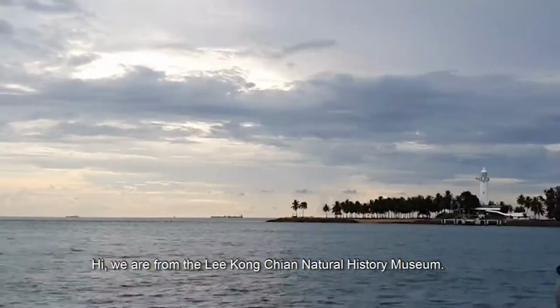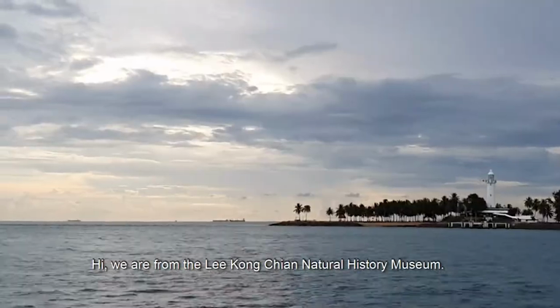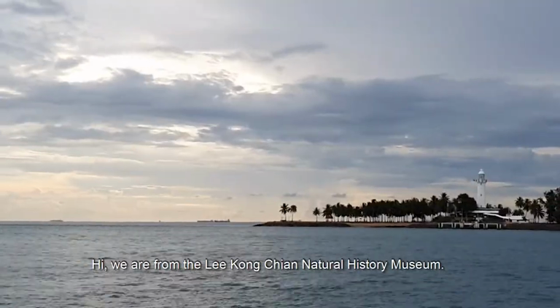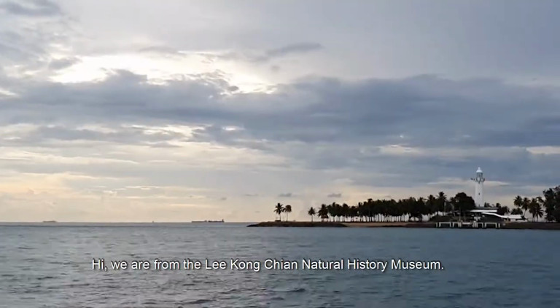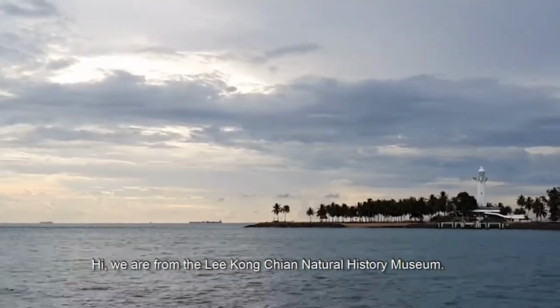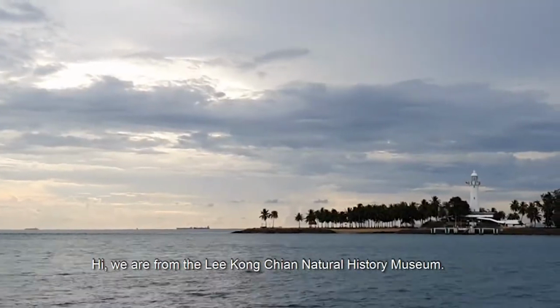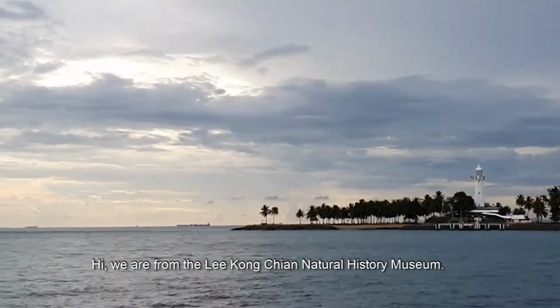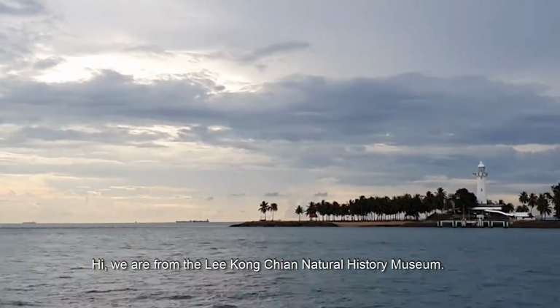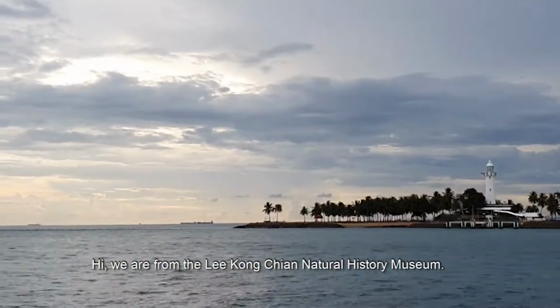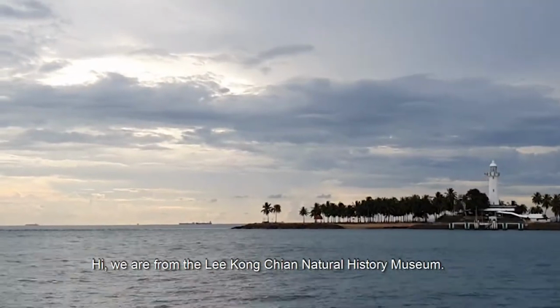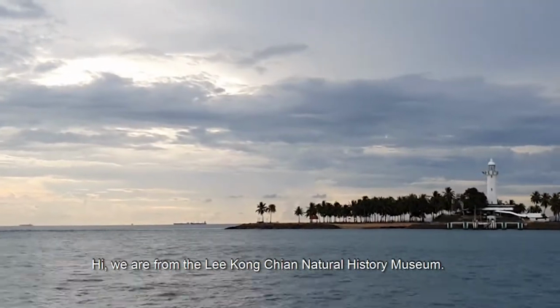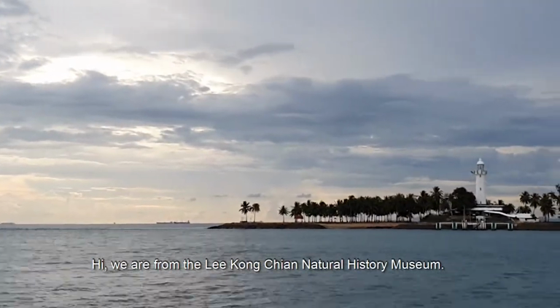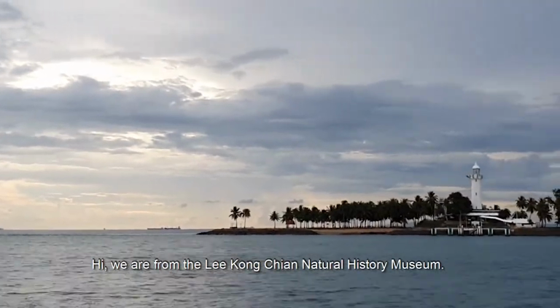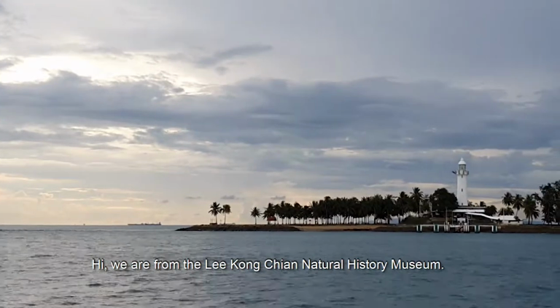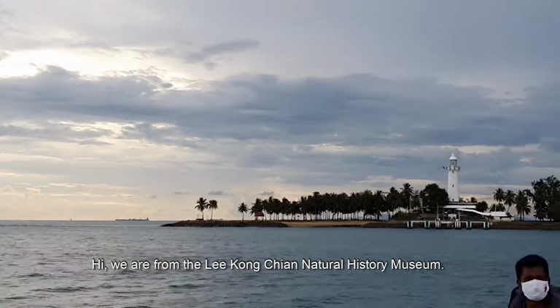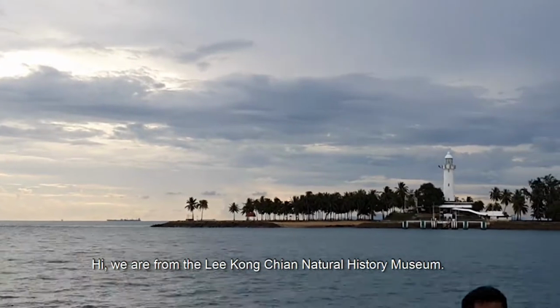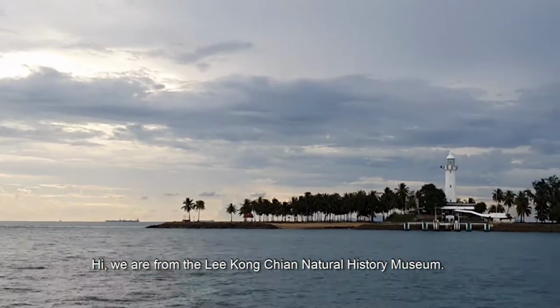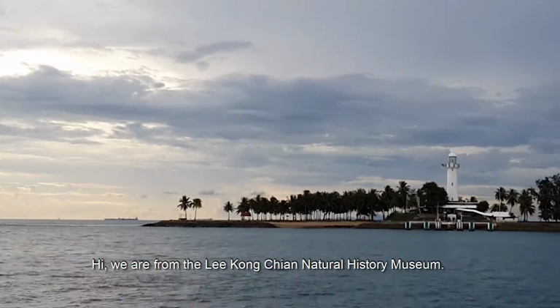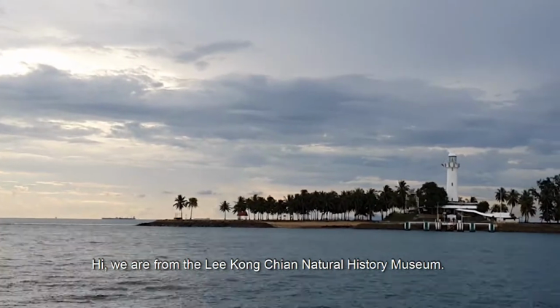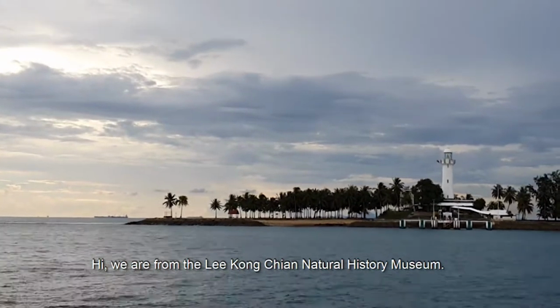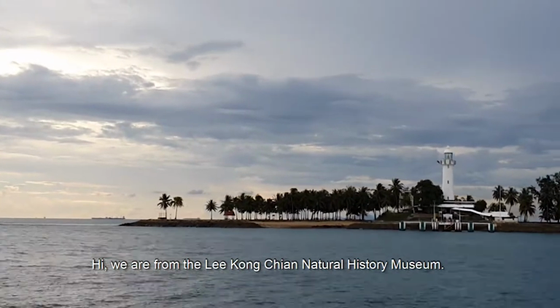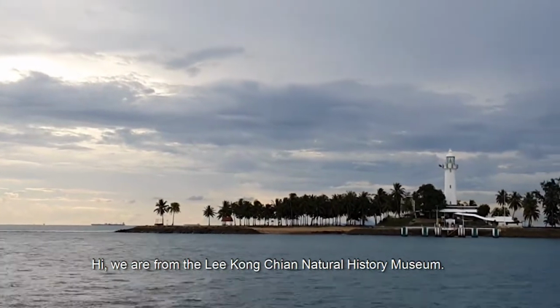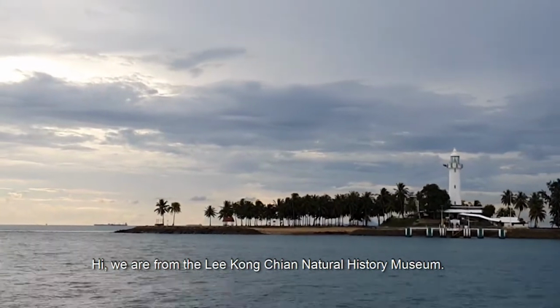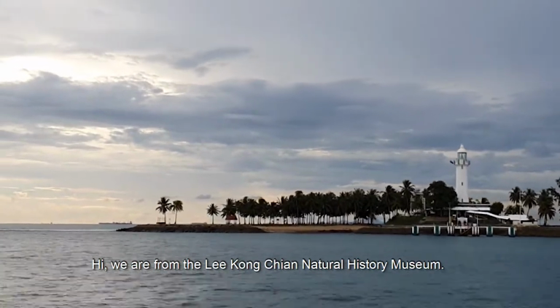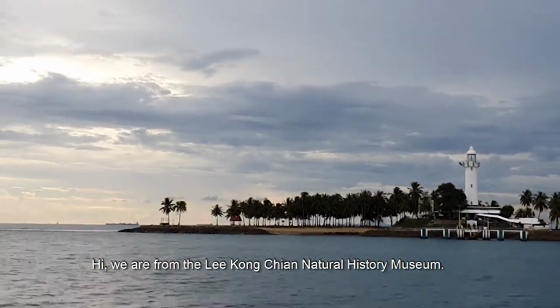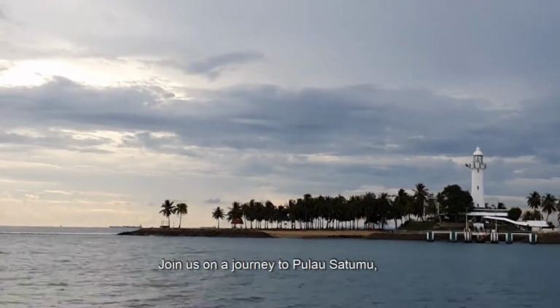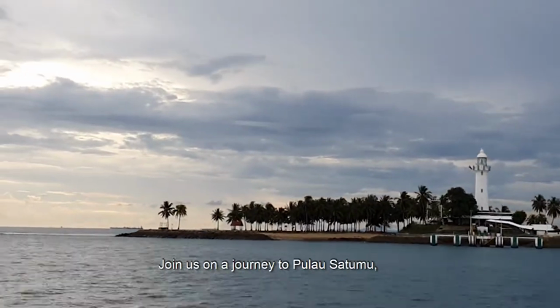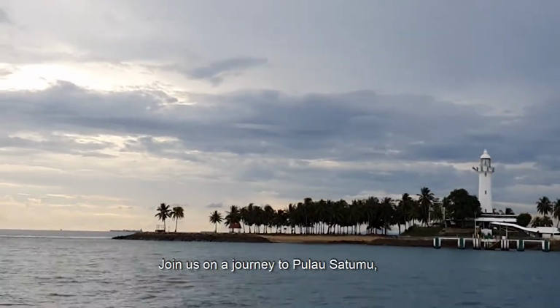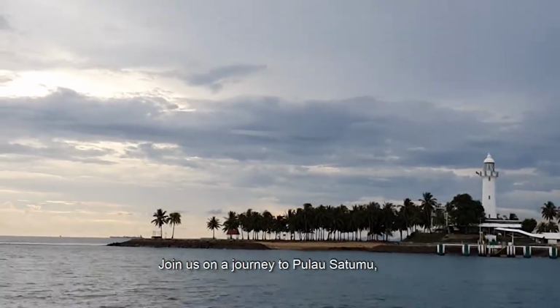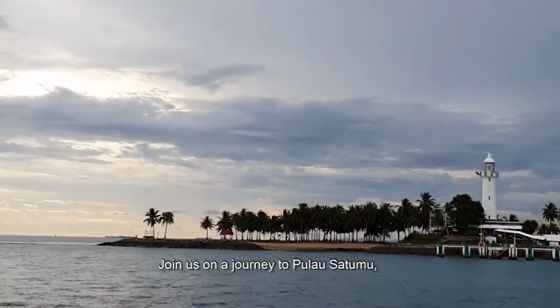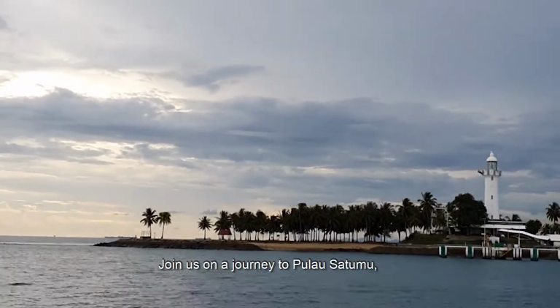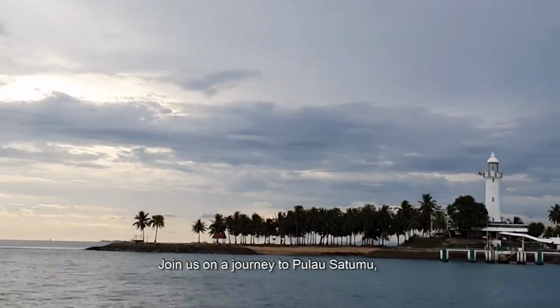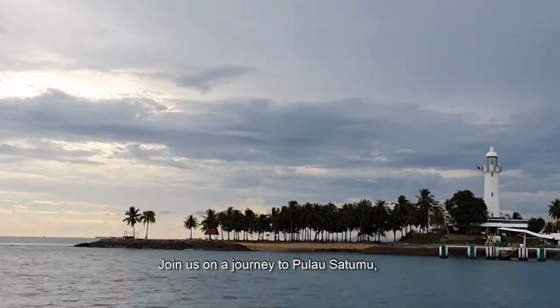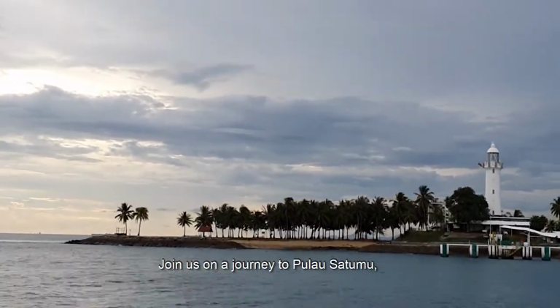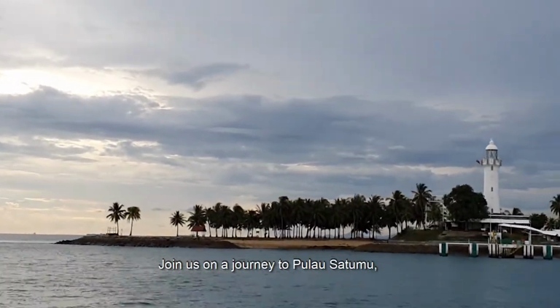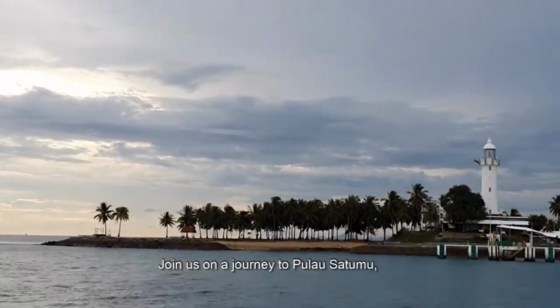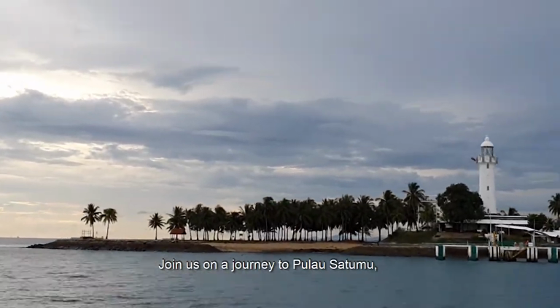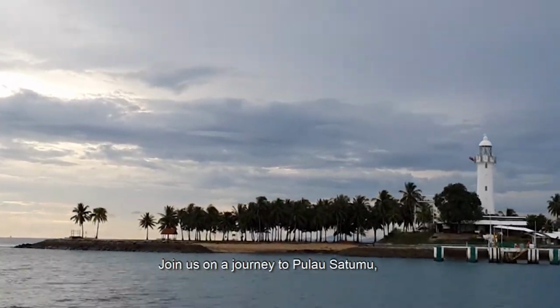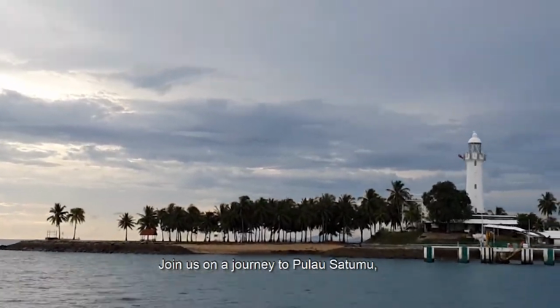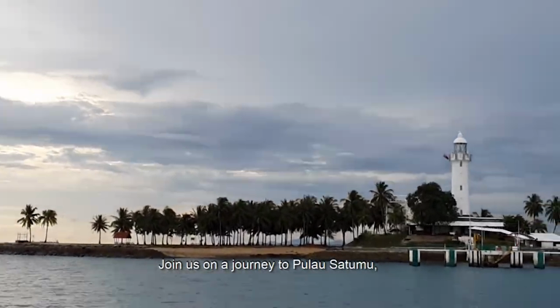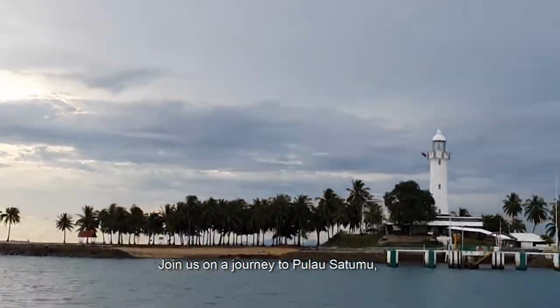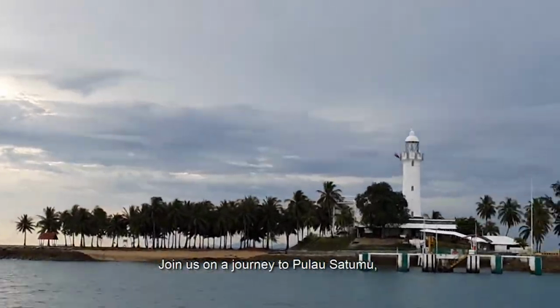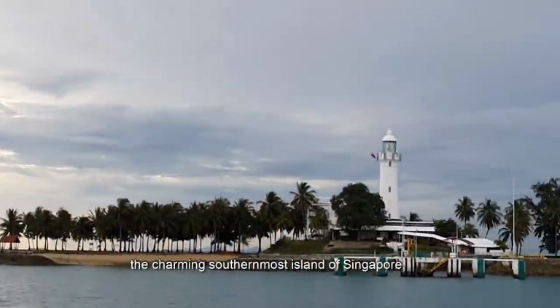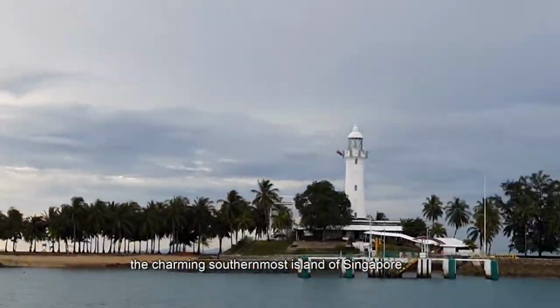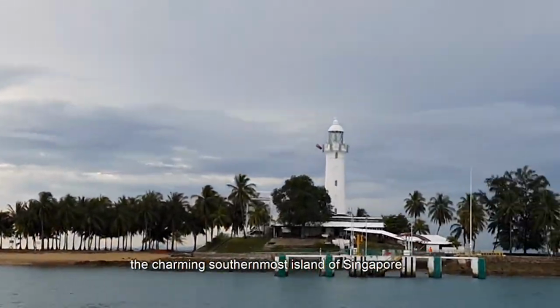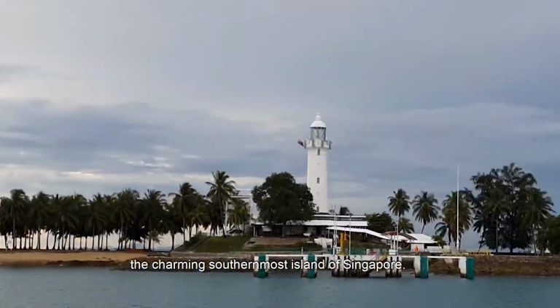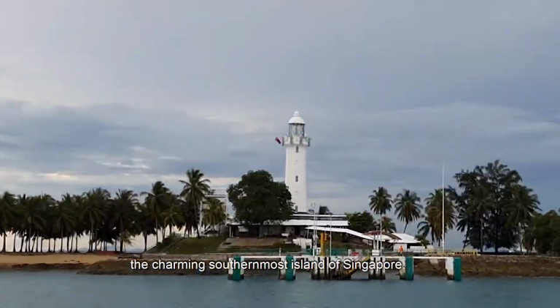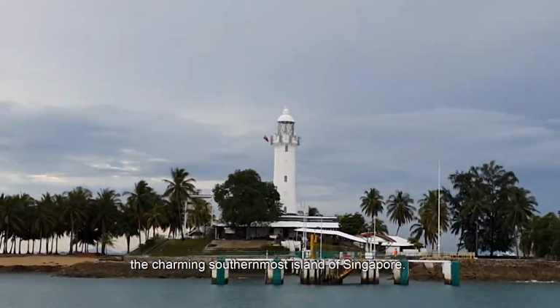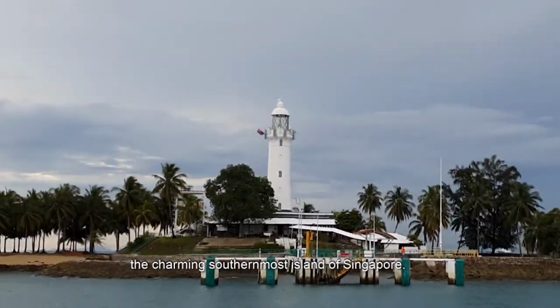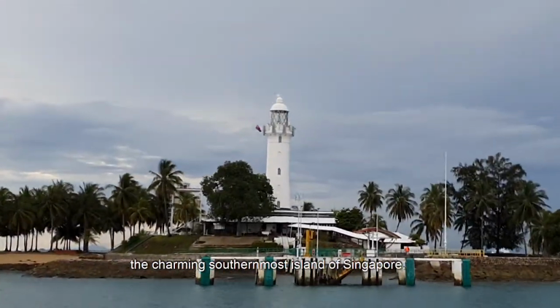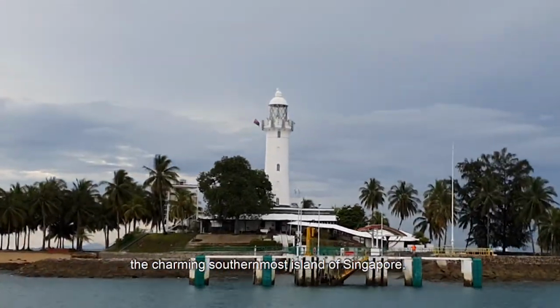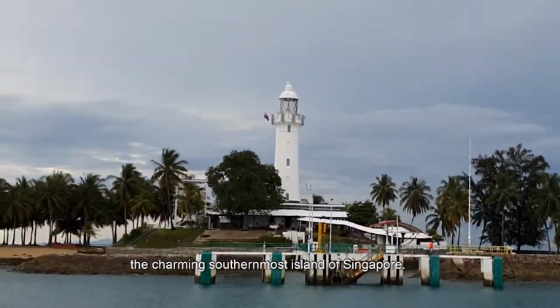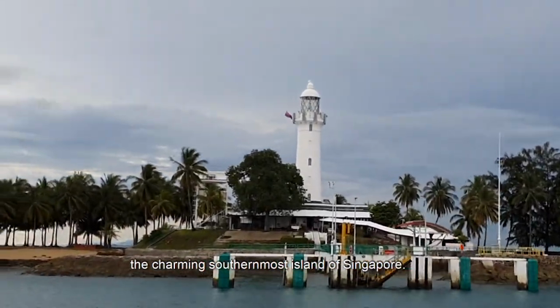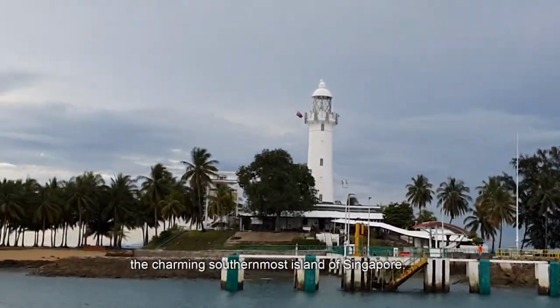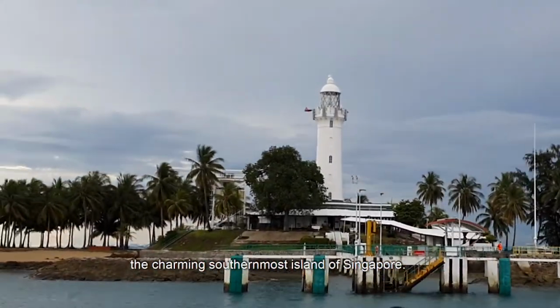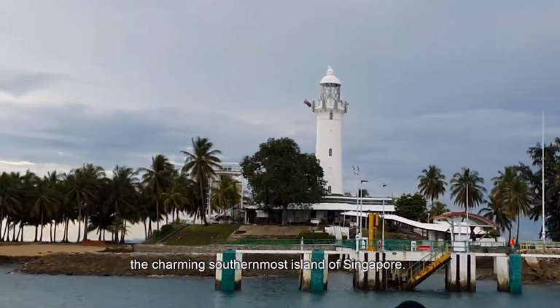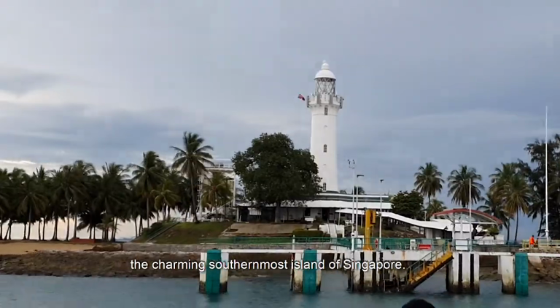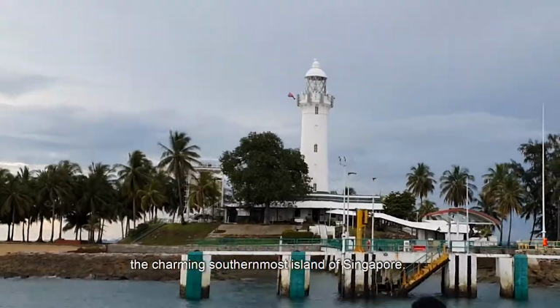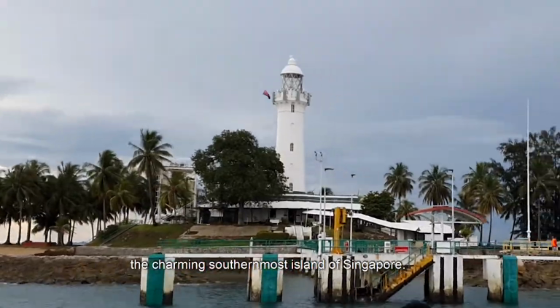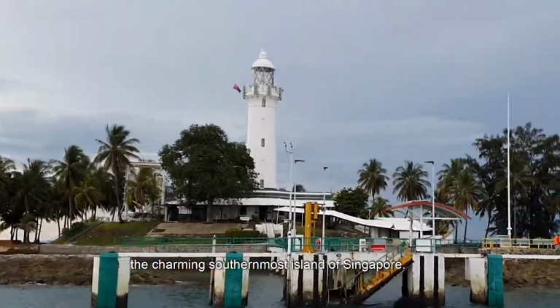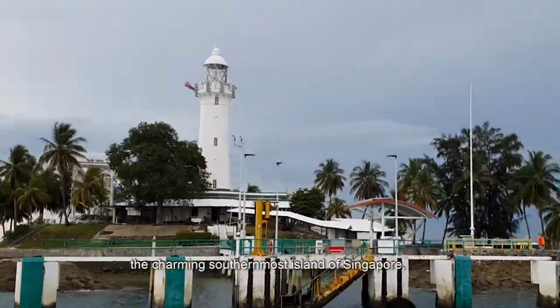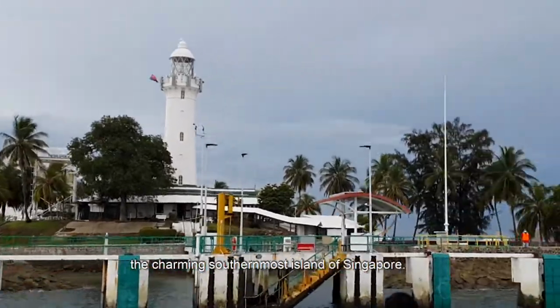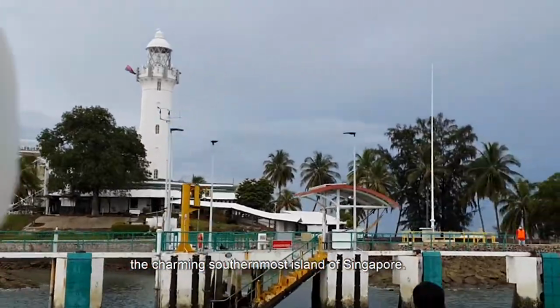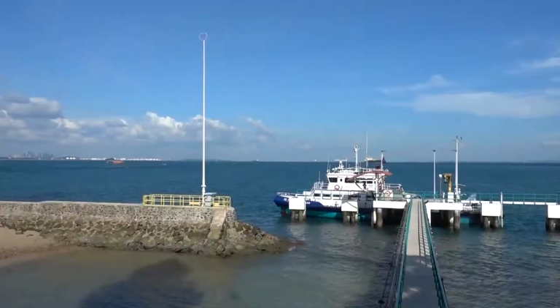Hi, we are from the Lee Kong Chian Natural History Museum. Join us on a journey to Pulau Satumu, the charming southernmost island of Singapore.